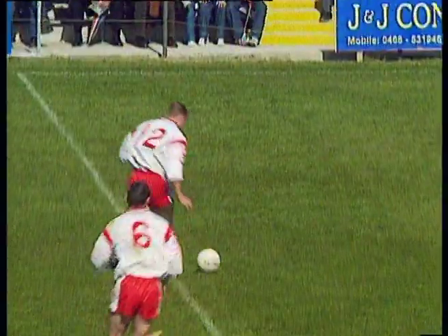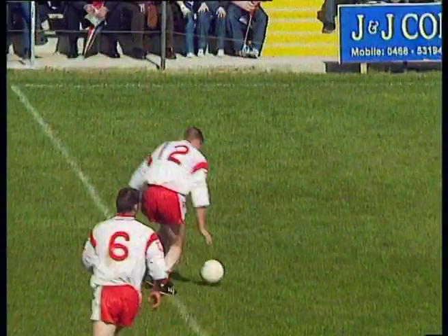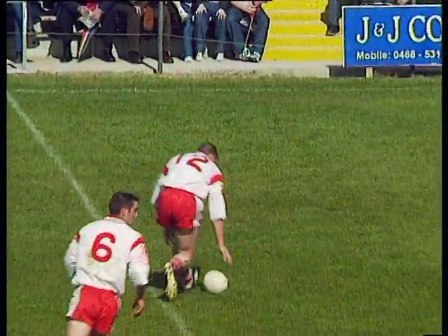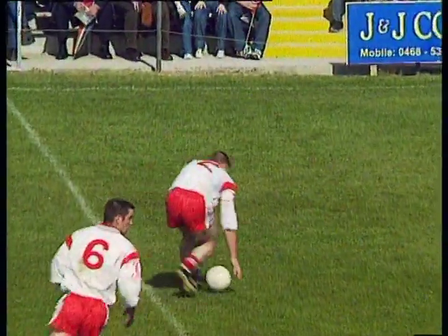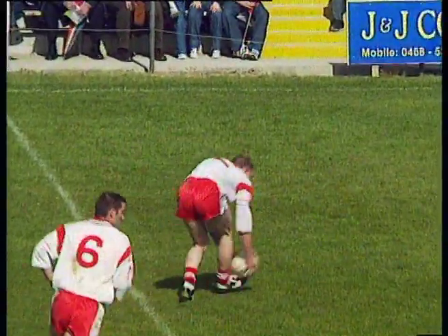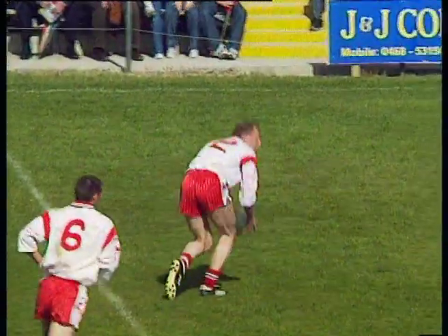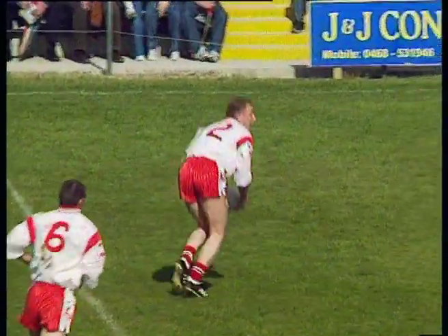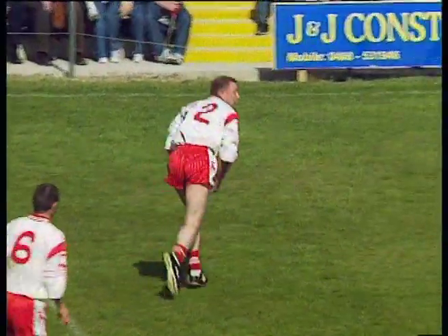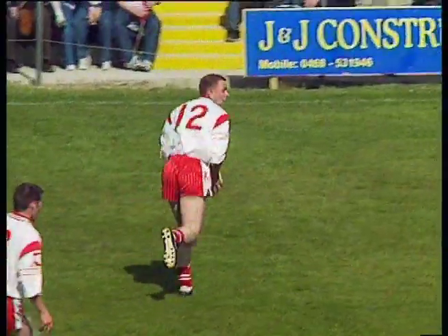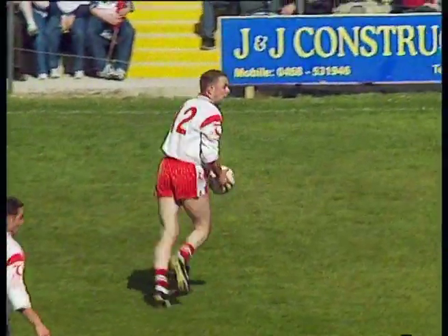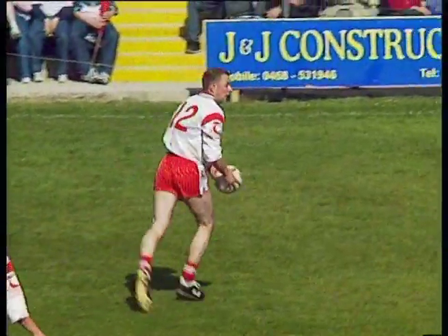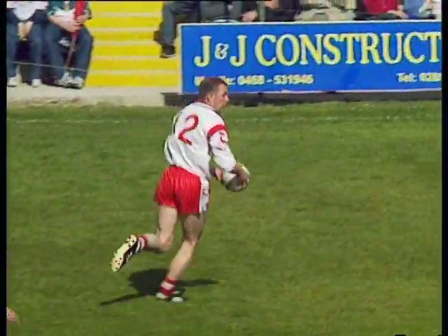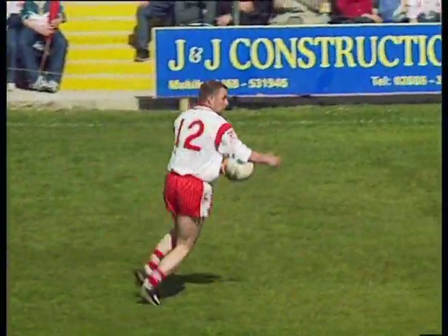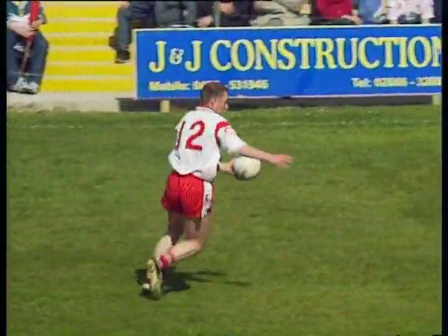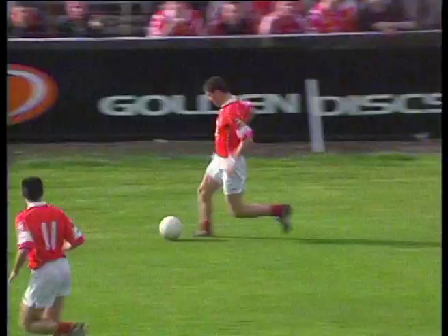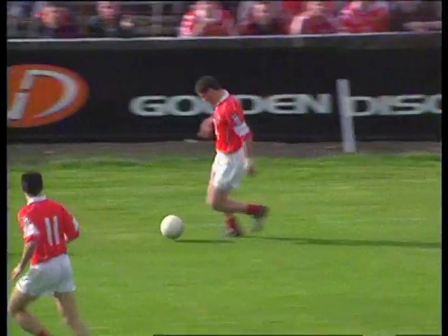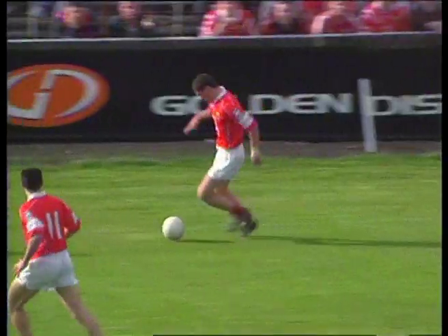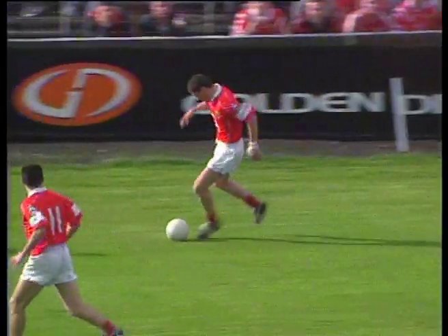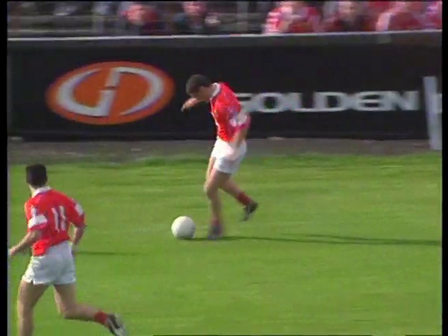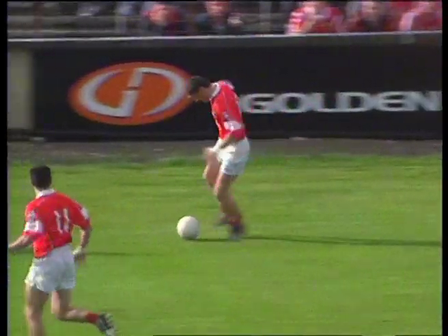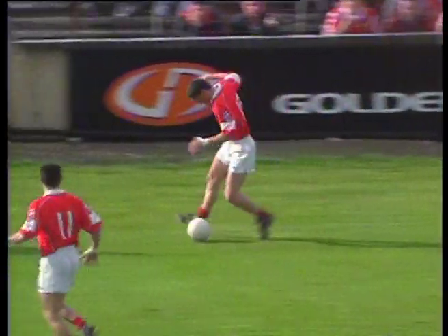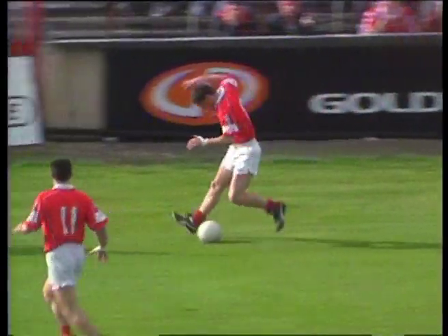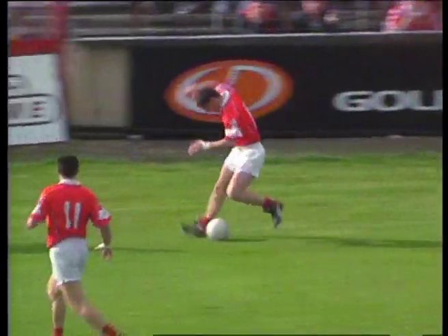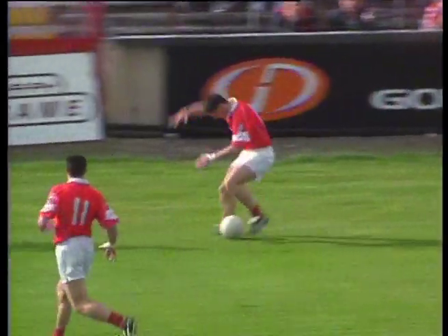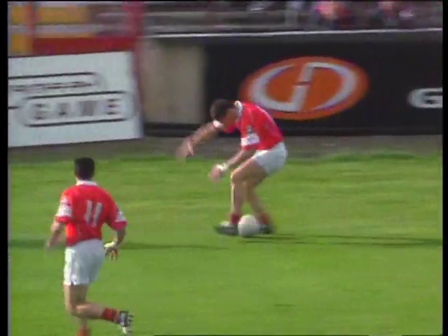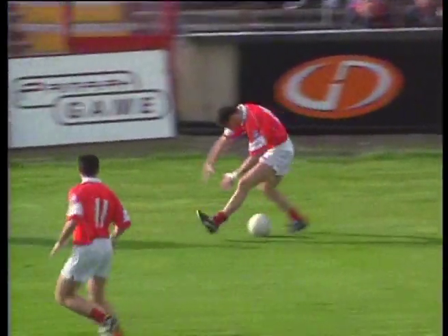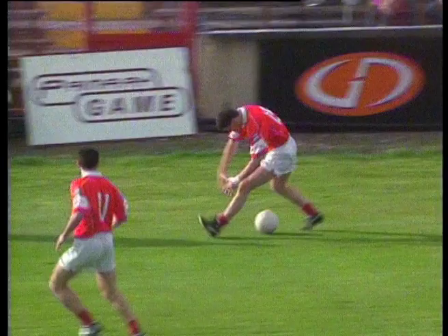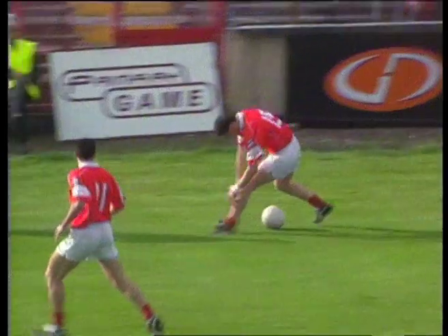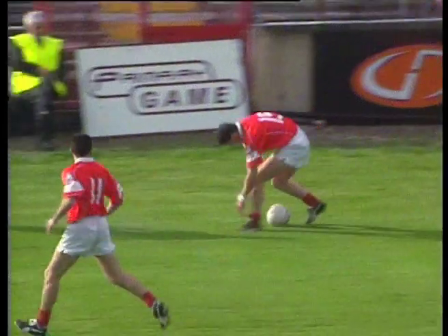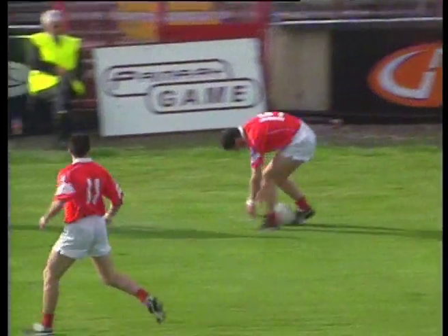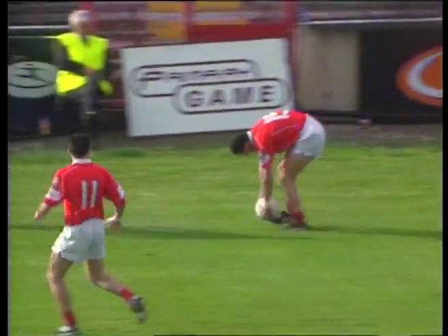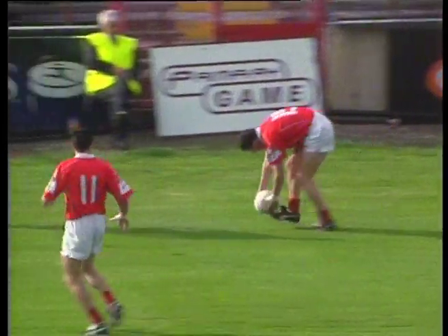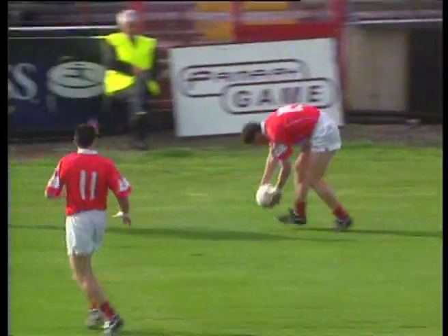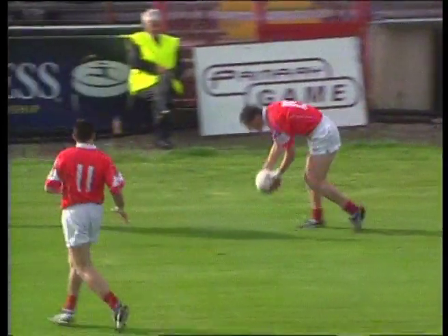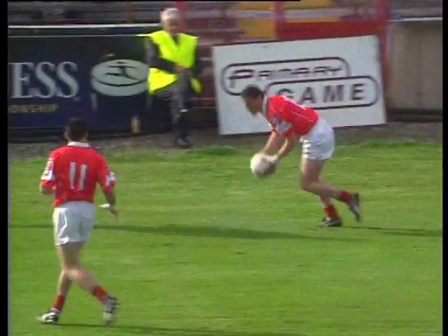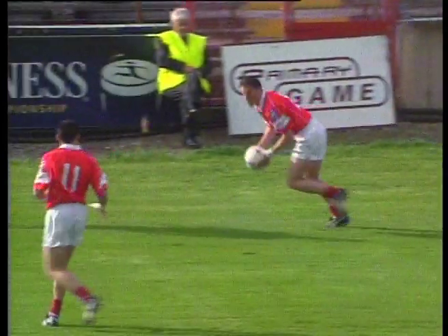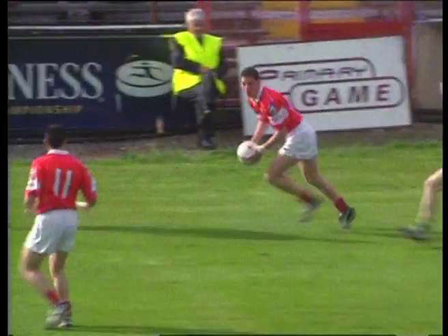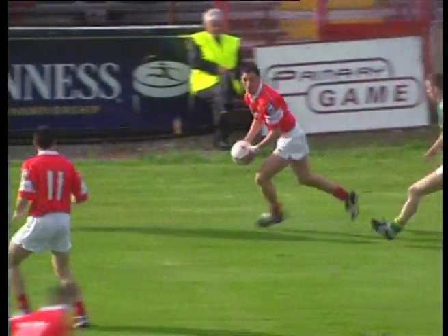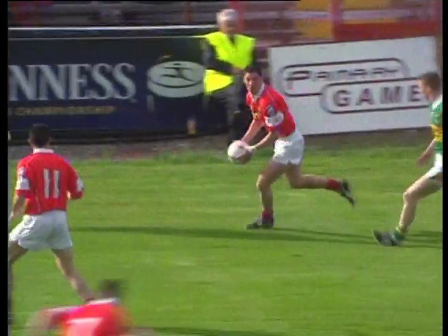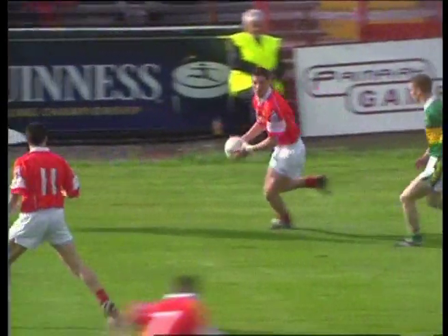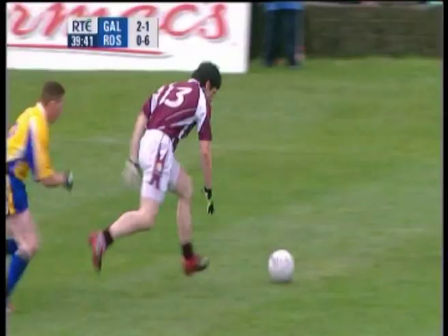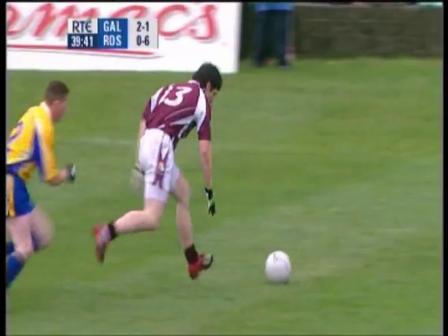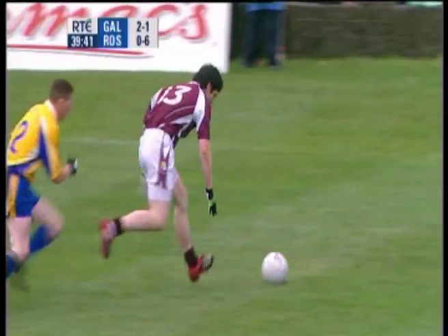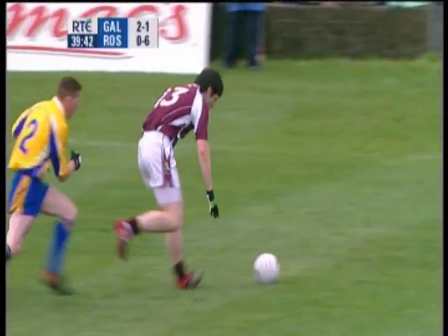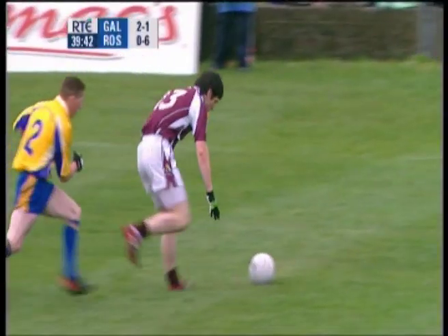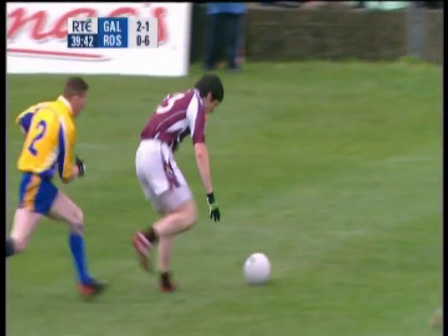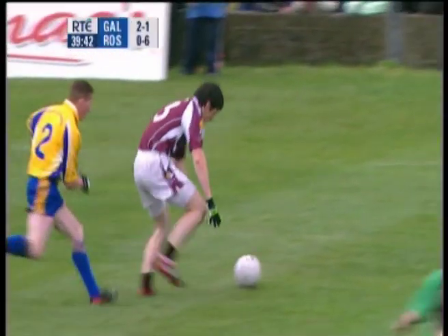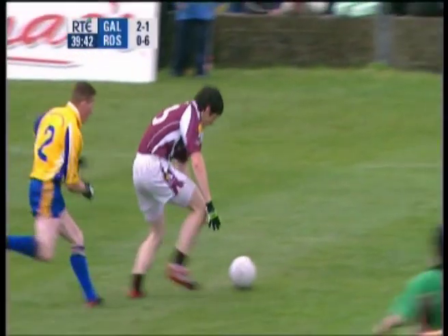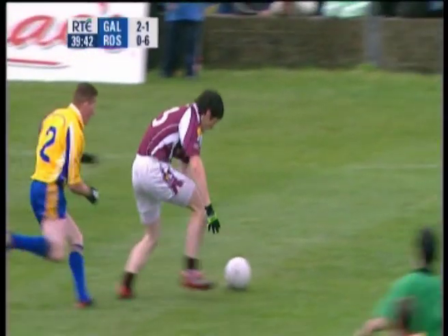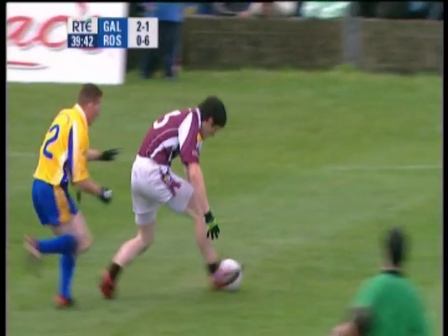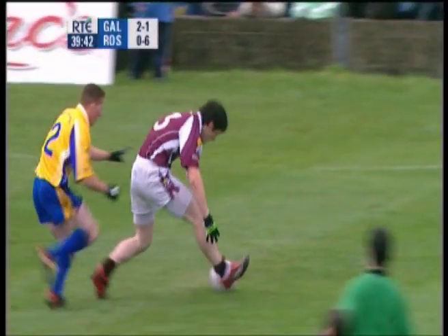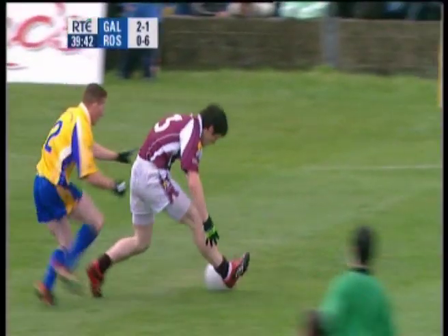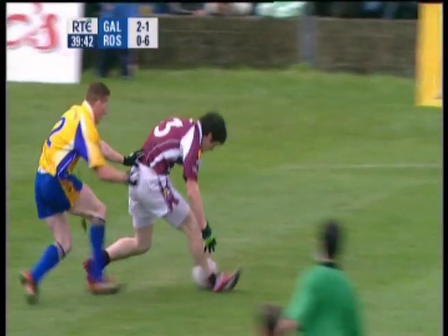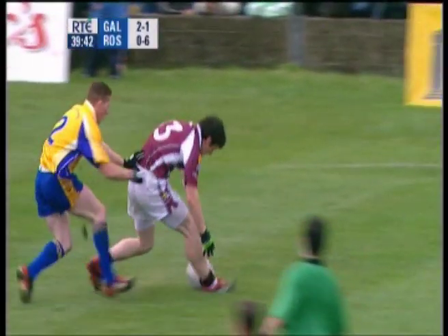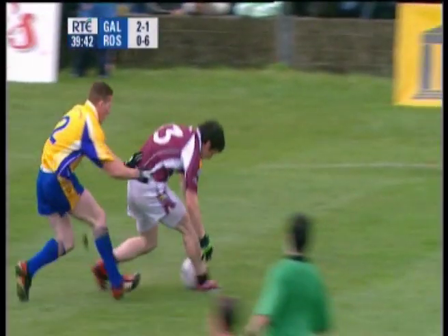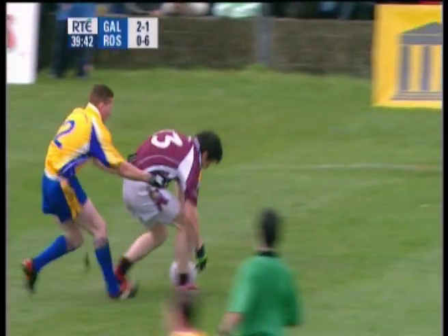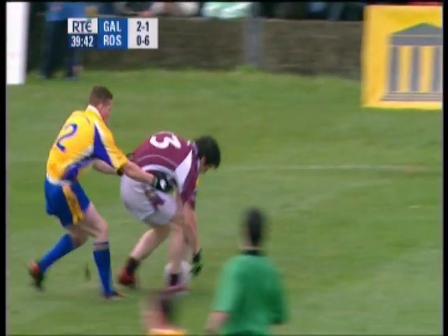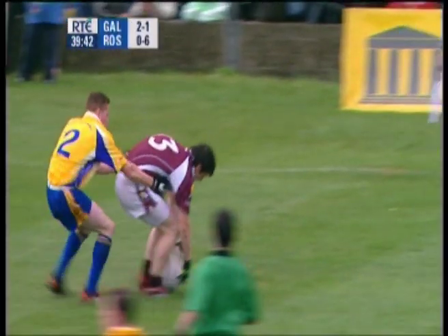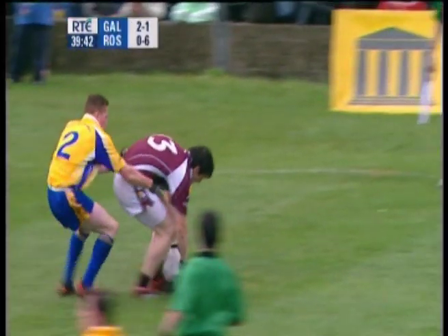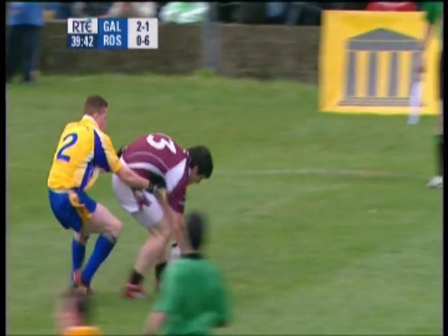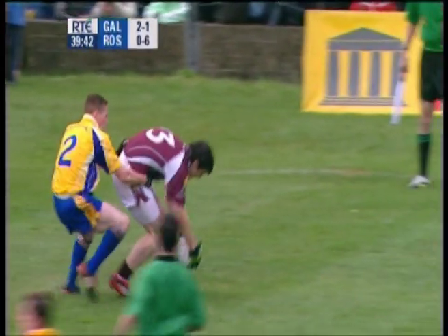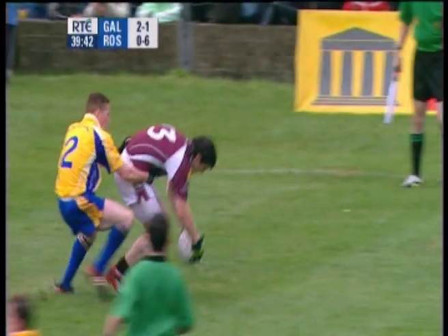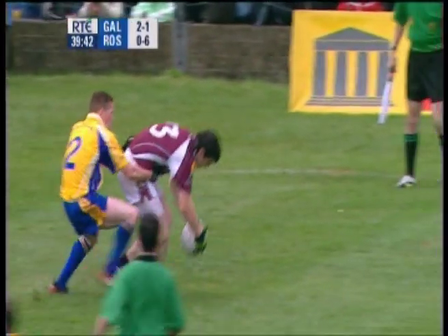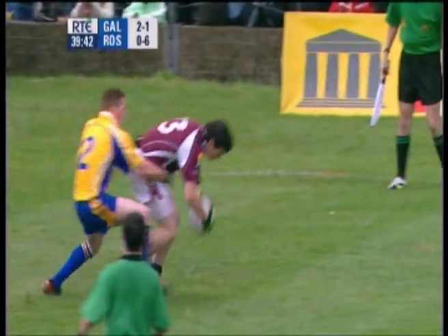The crouch lift is a basic skill in Gaelic football, used to lift the ball from the ground into the hands.